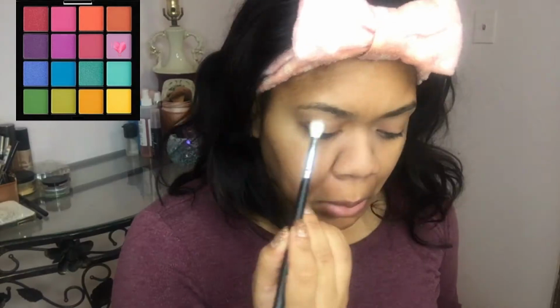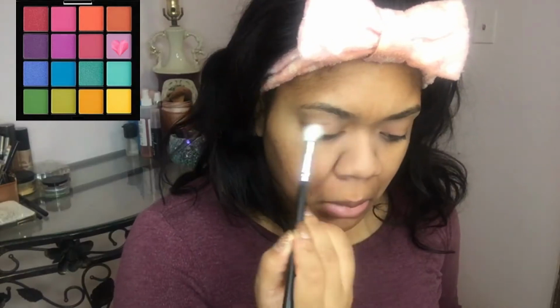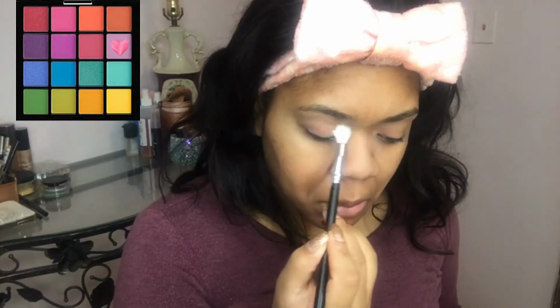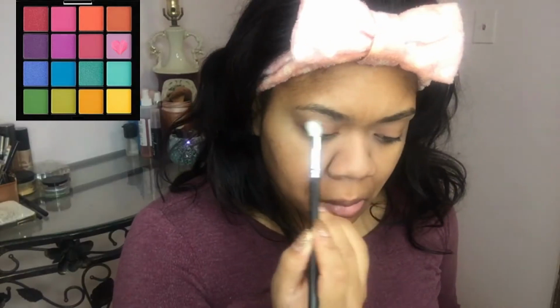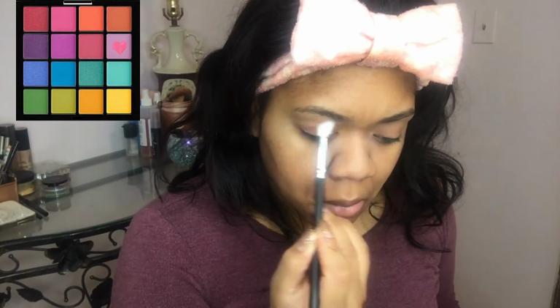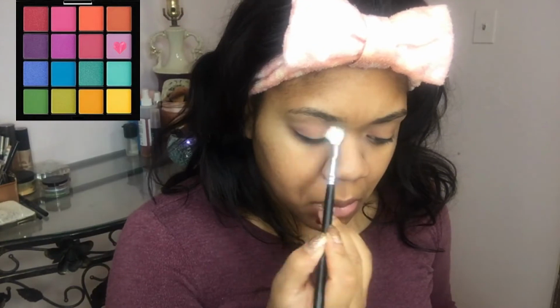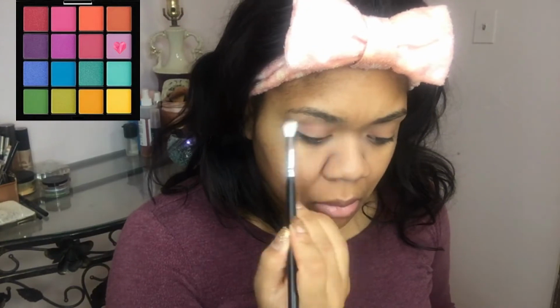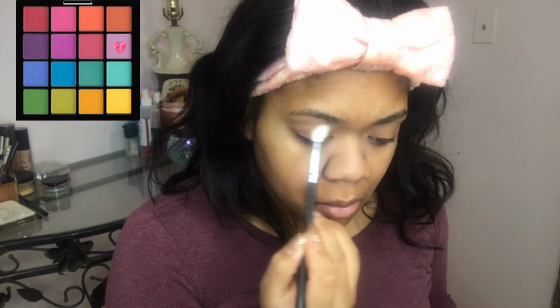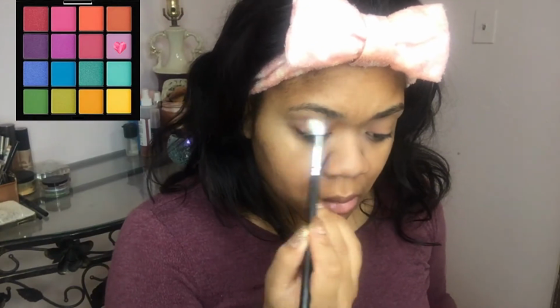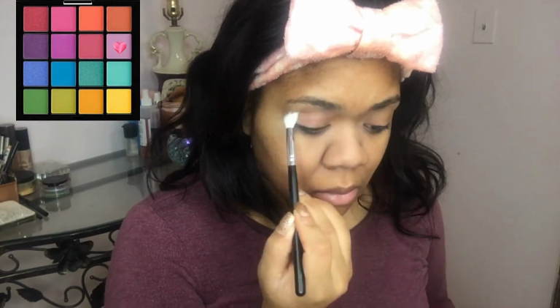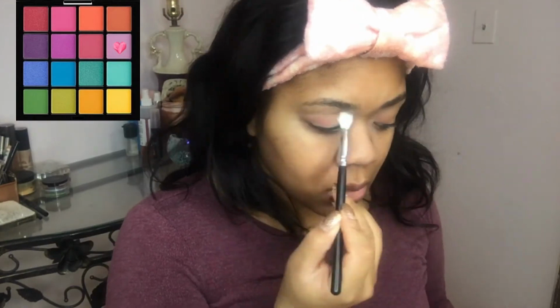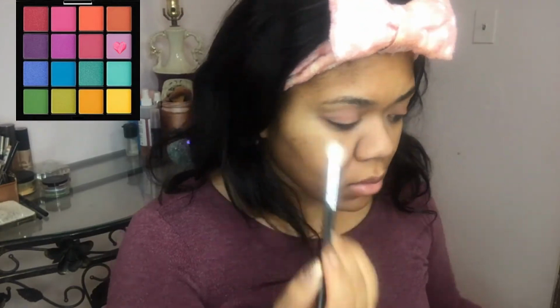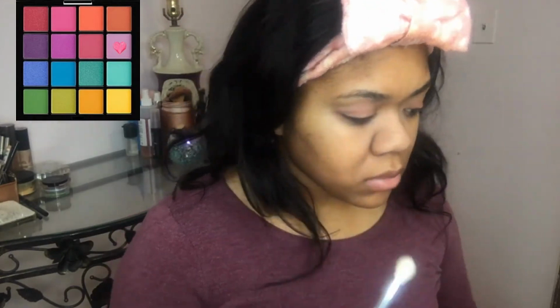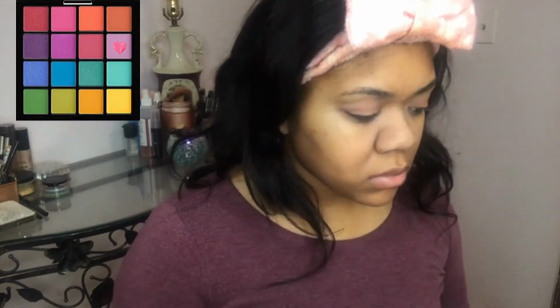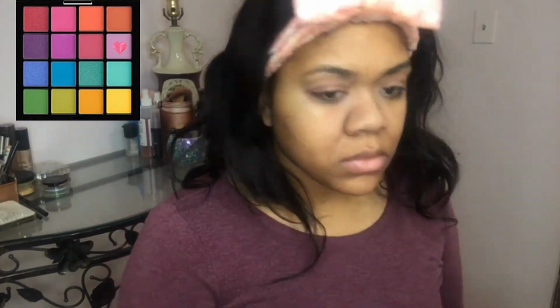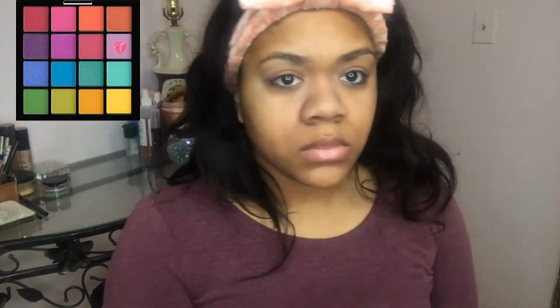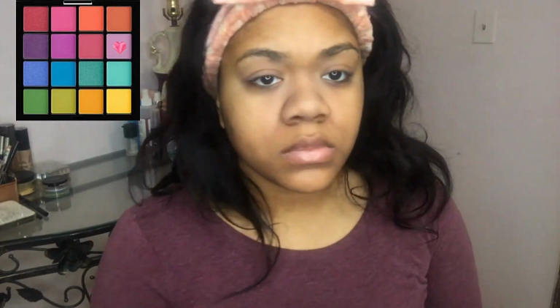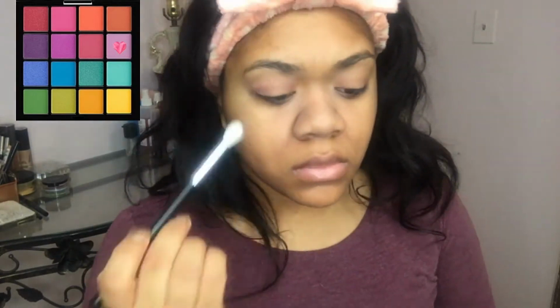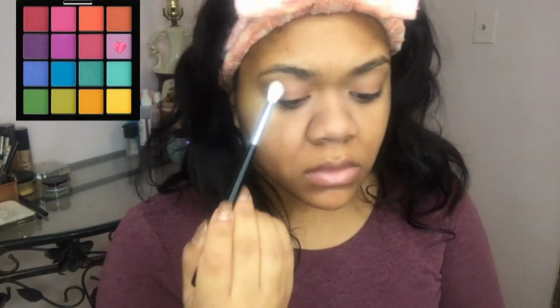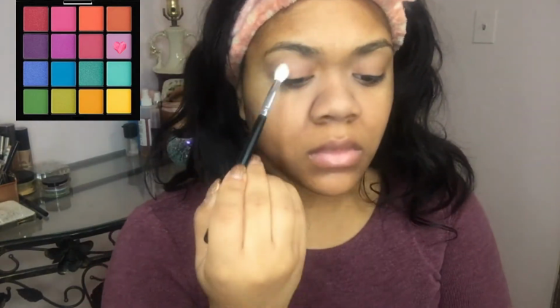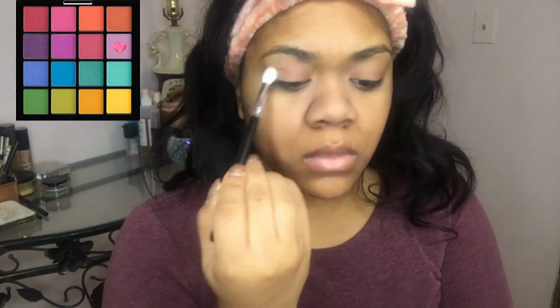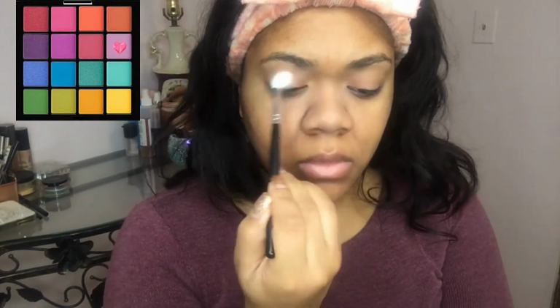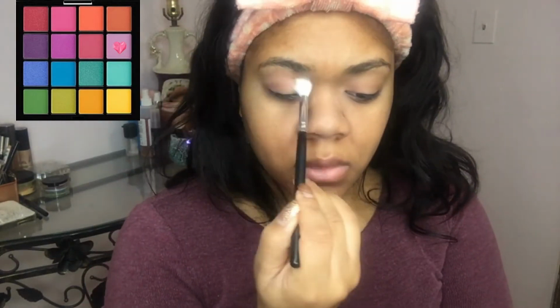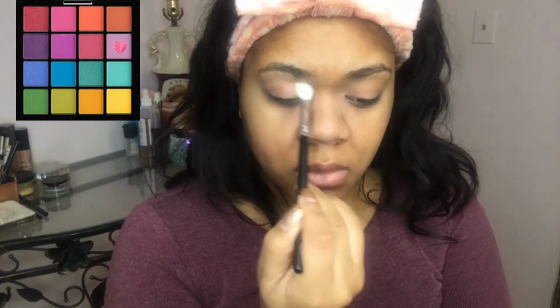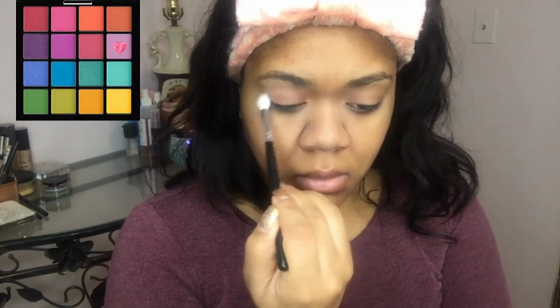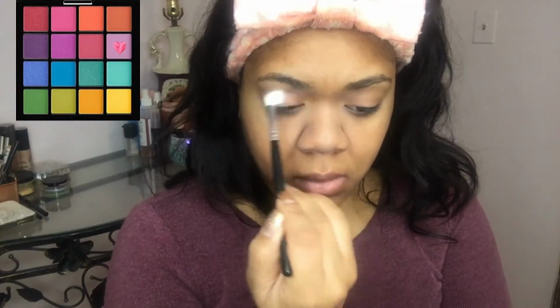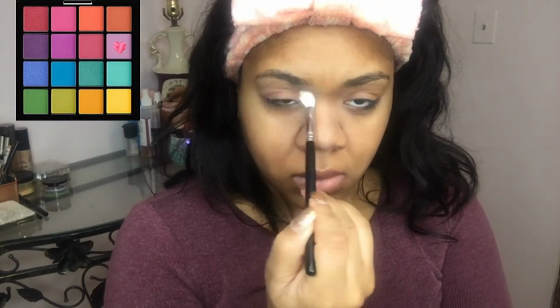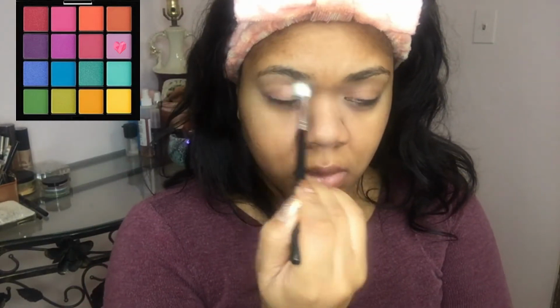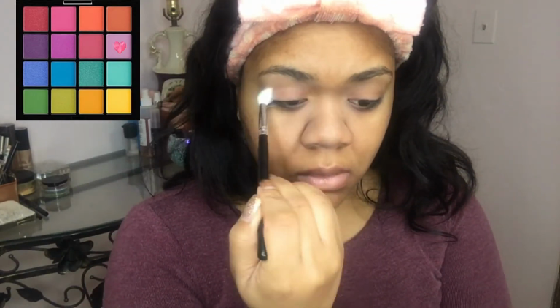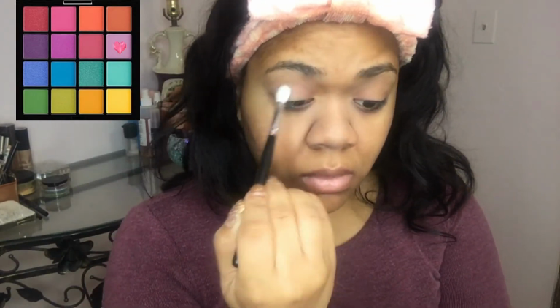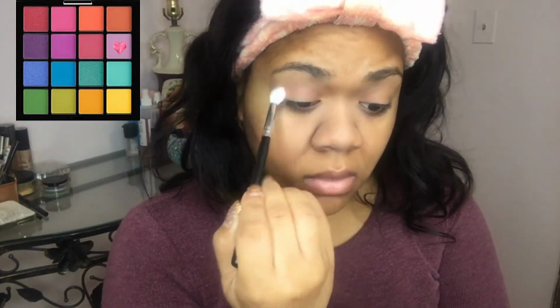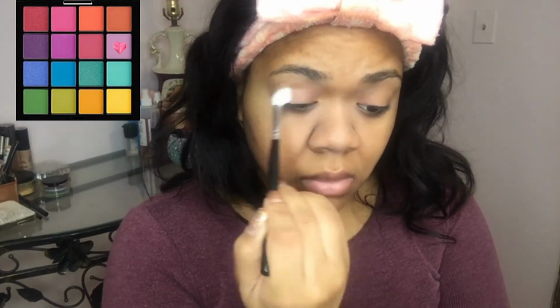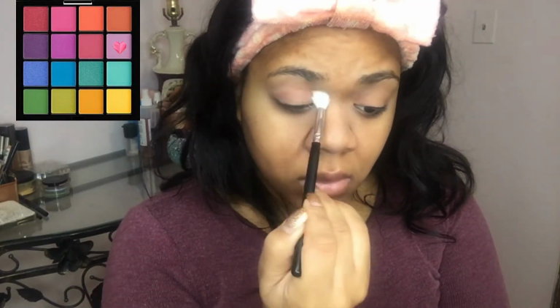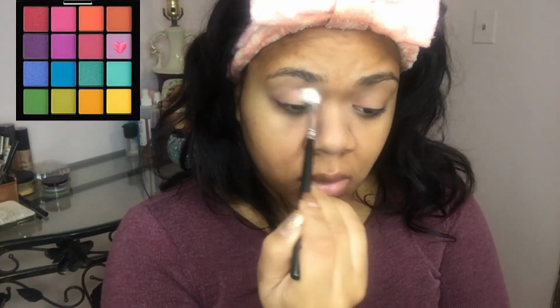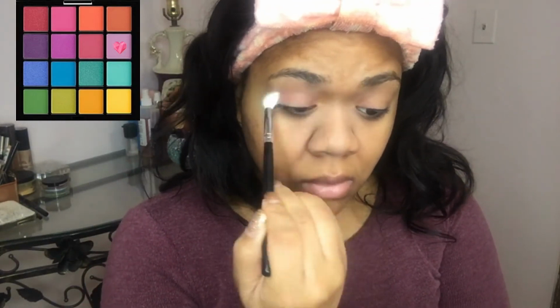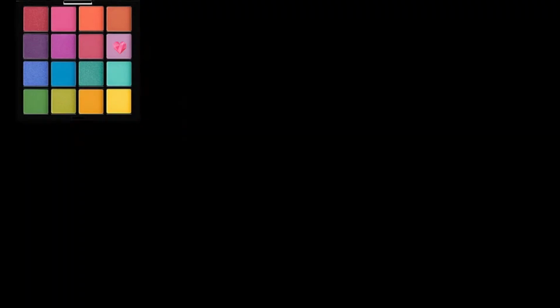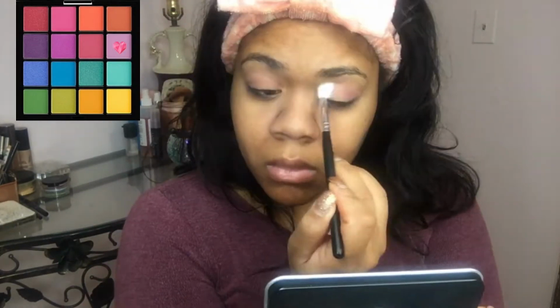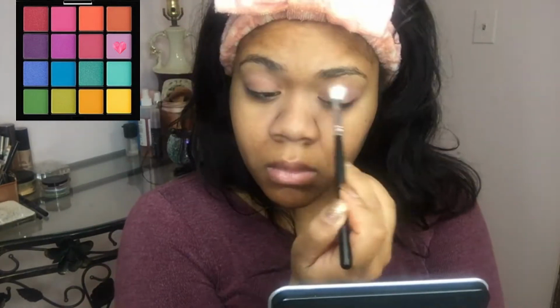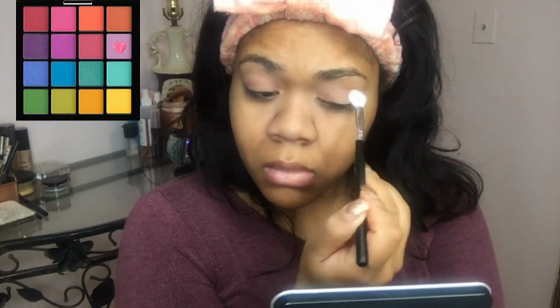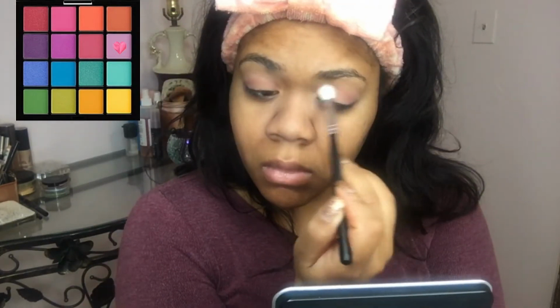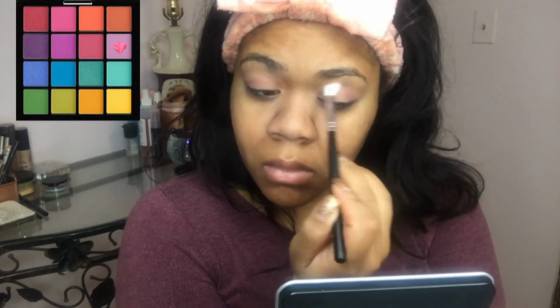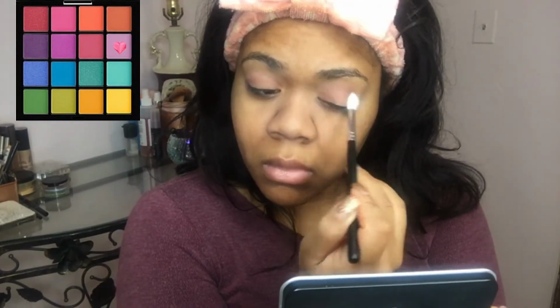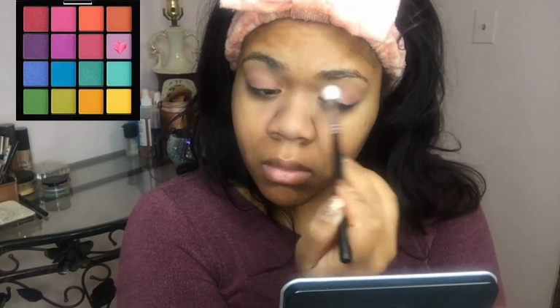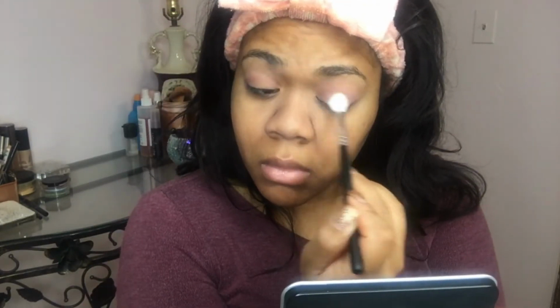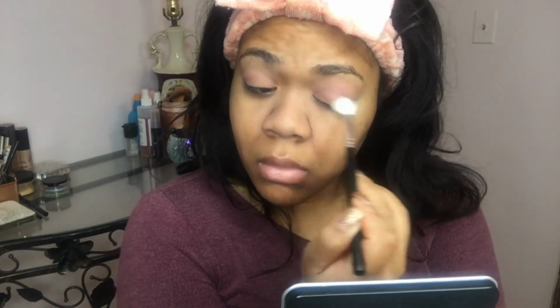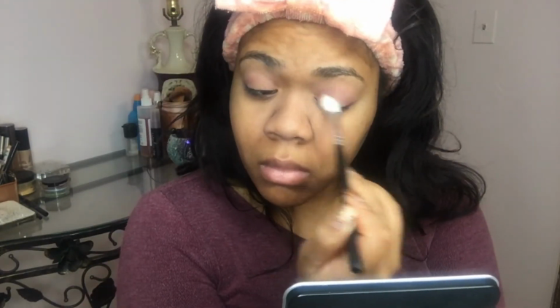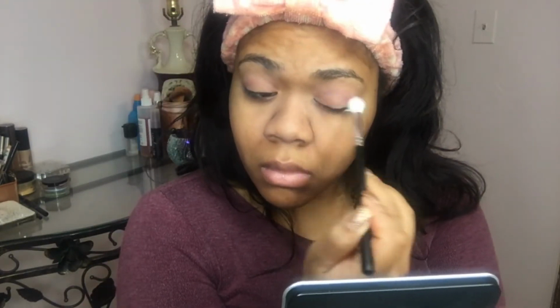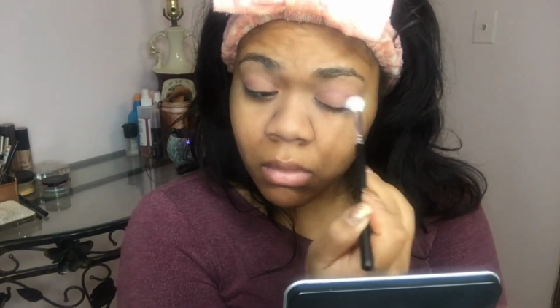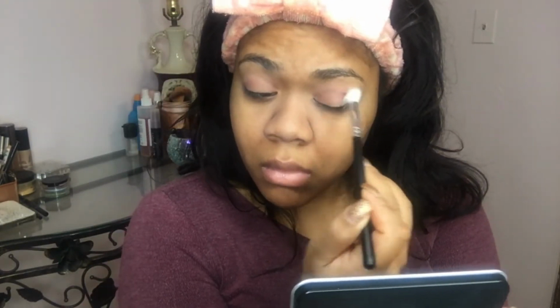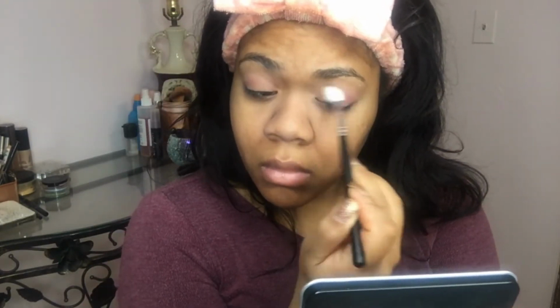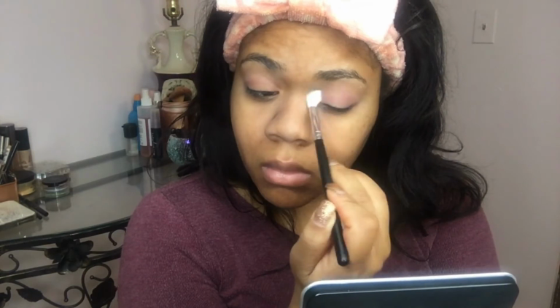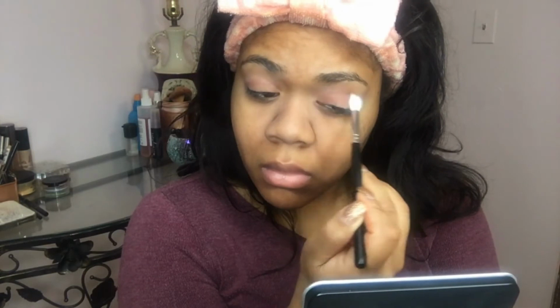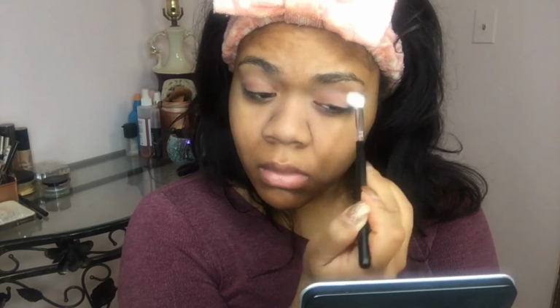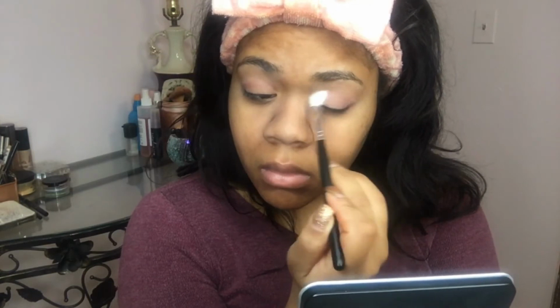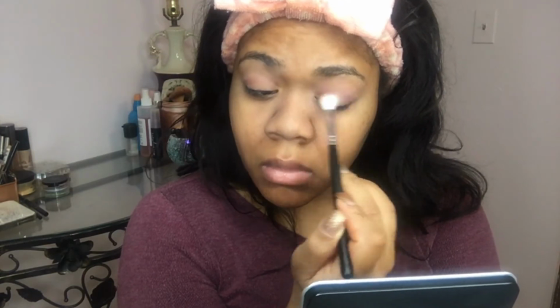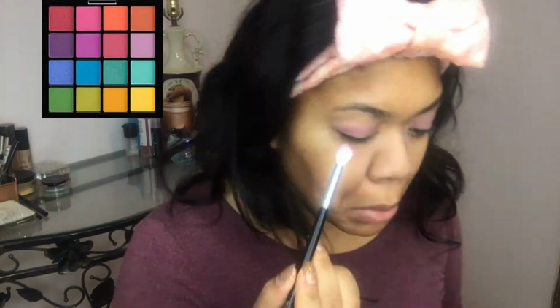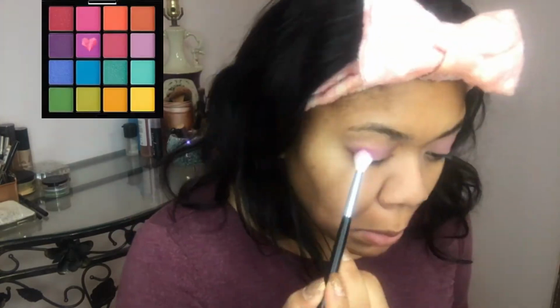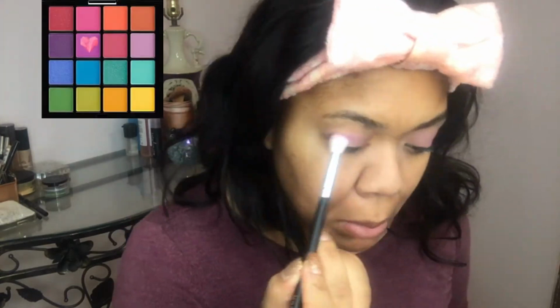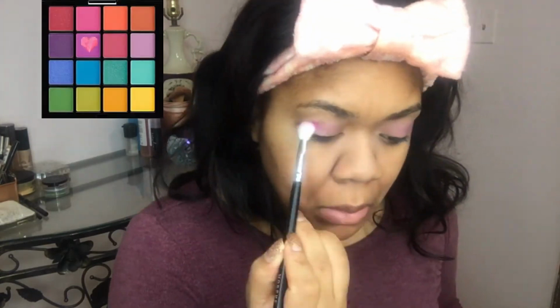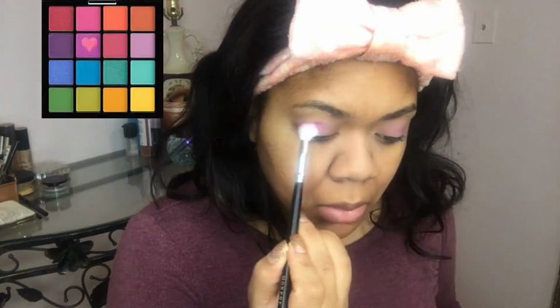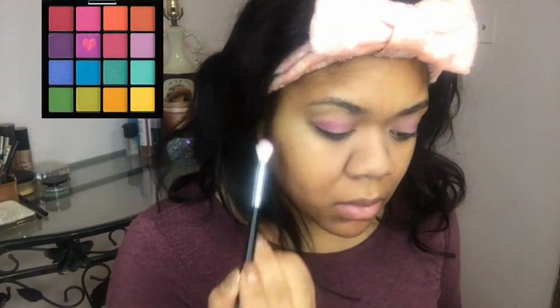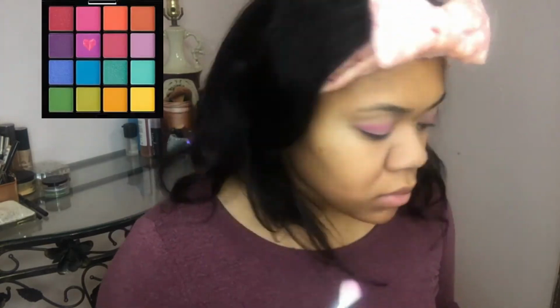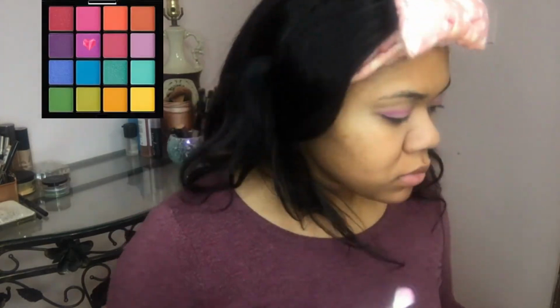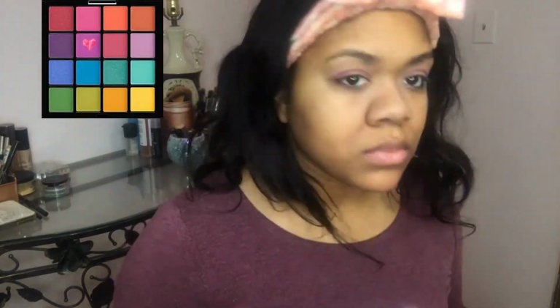Hey guys! Welcome back to my channel! I am so excited to be doing this very beautiful purple and gold royal cut crease for you guys today.